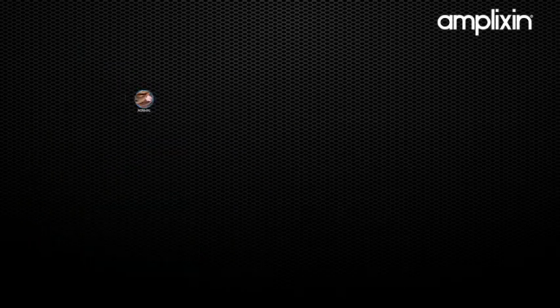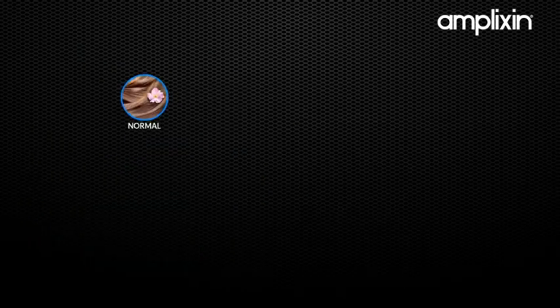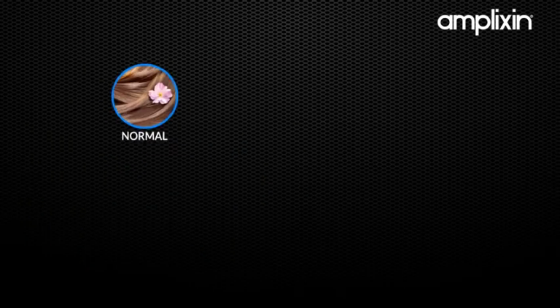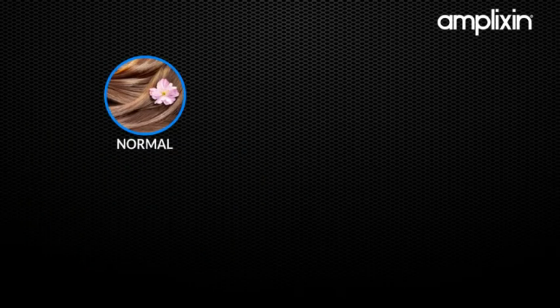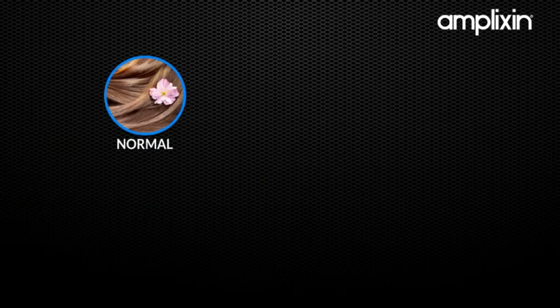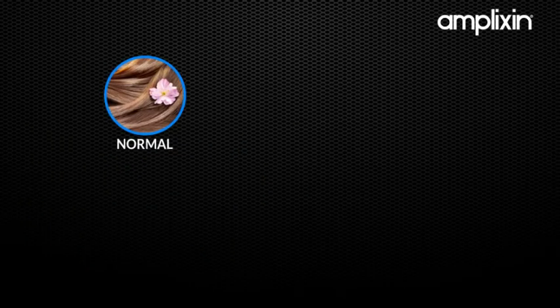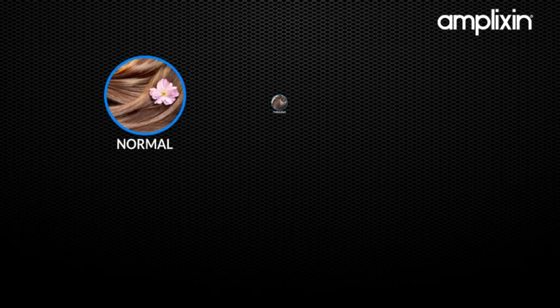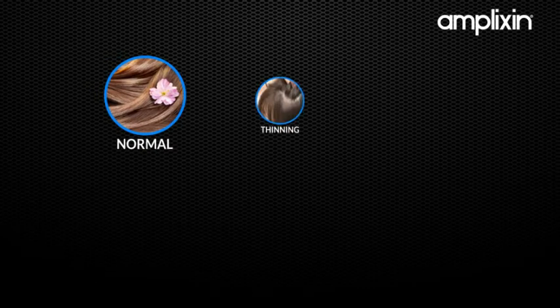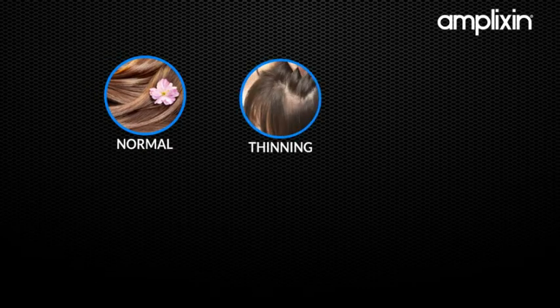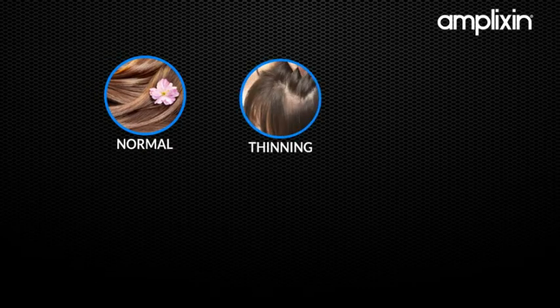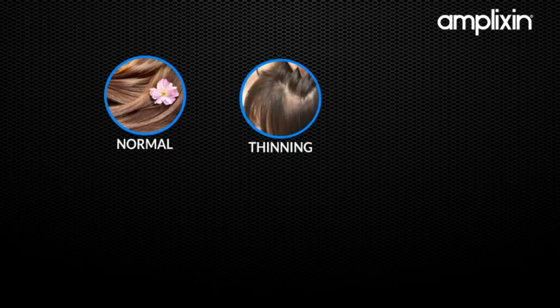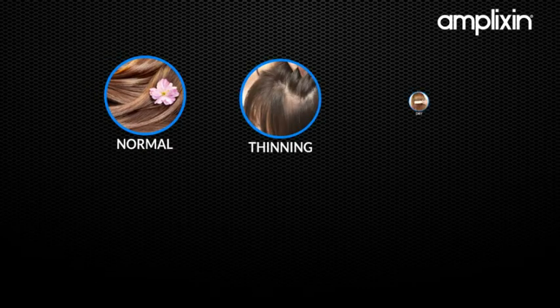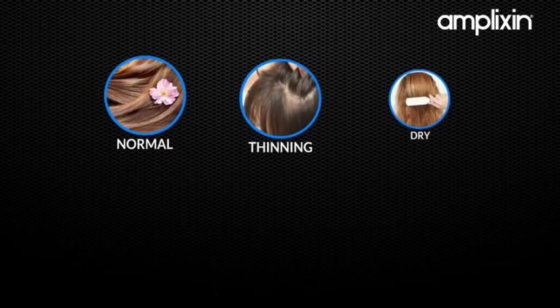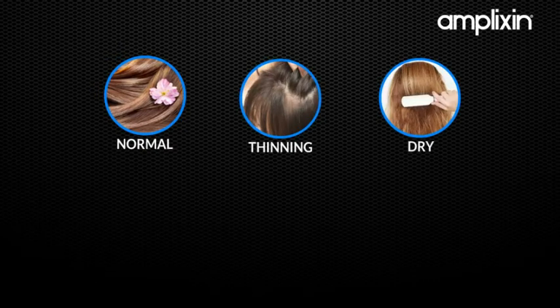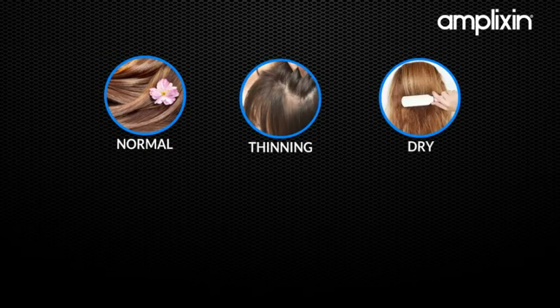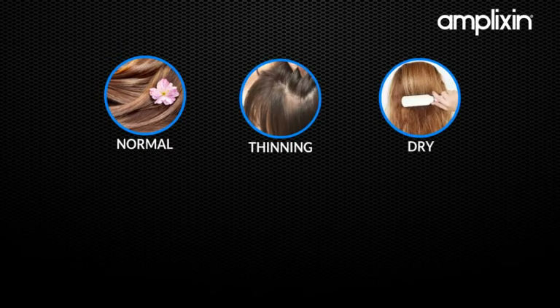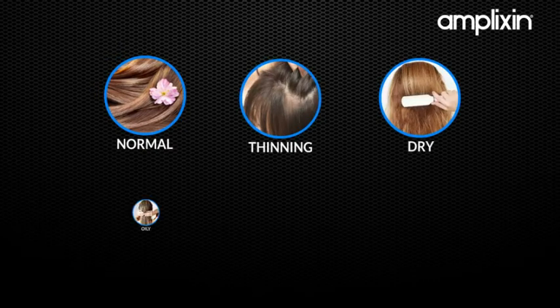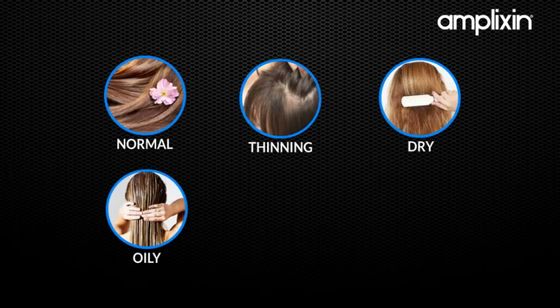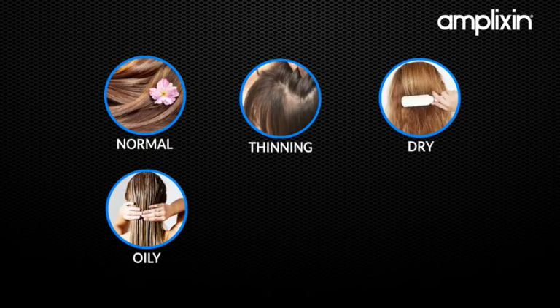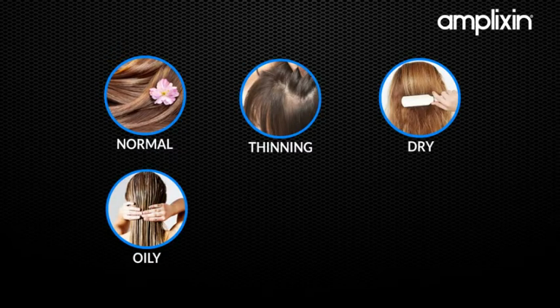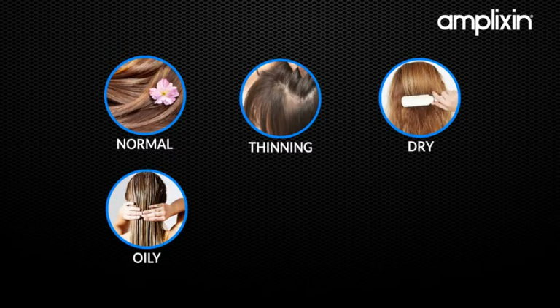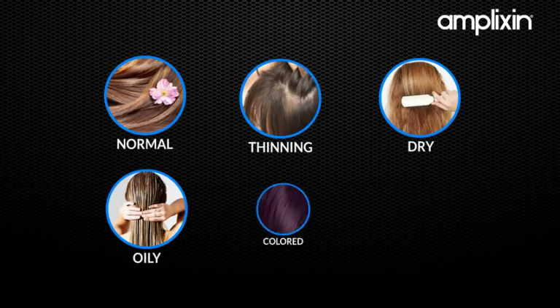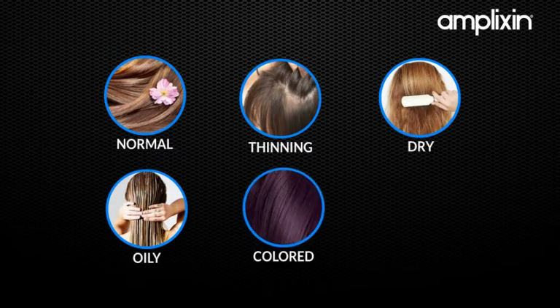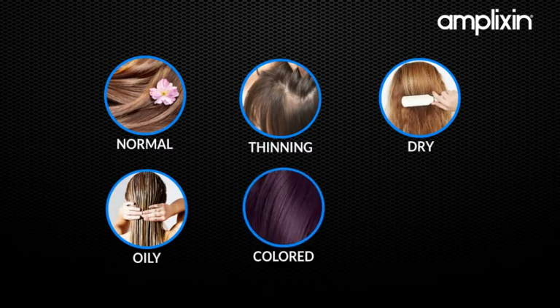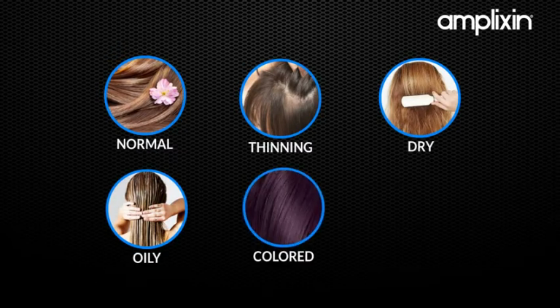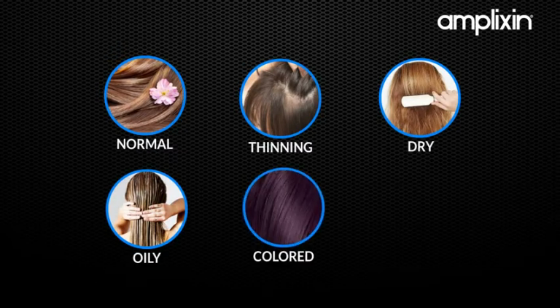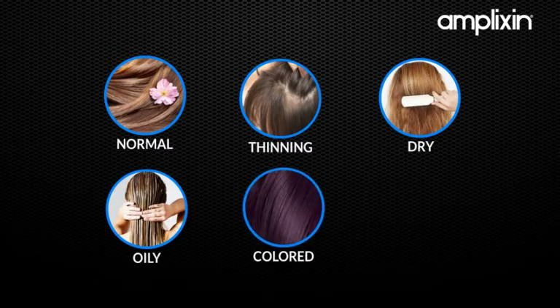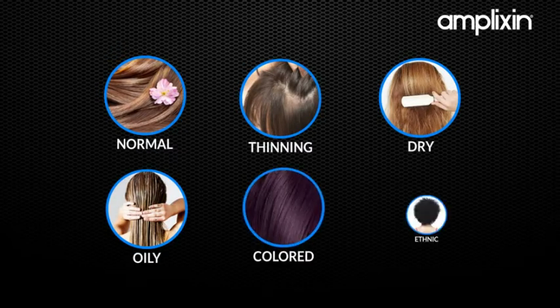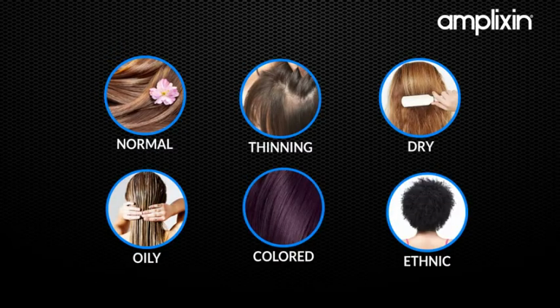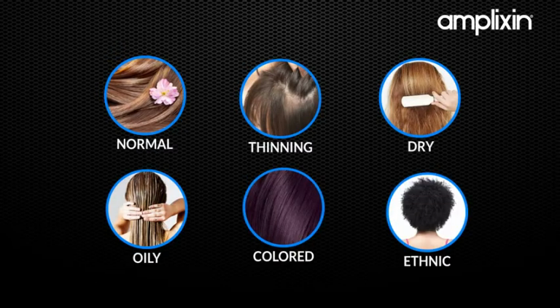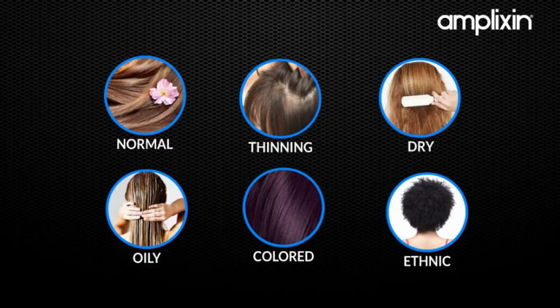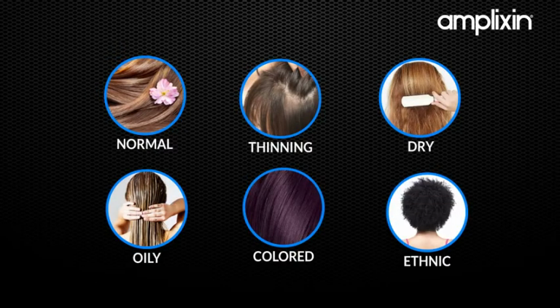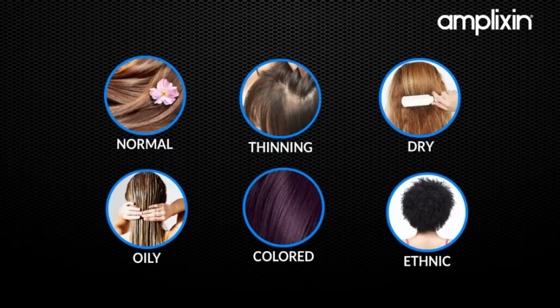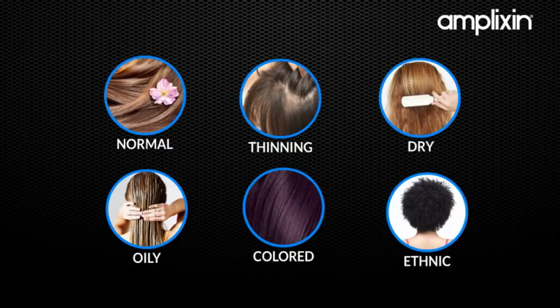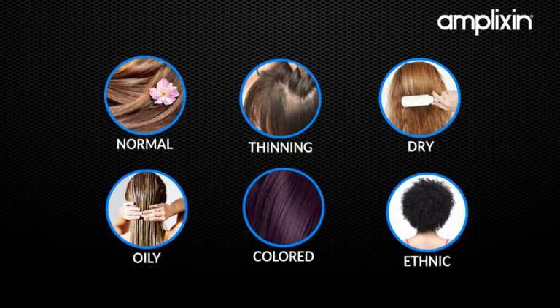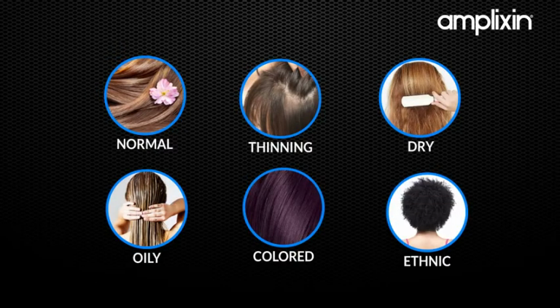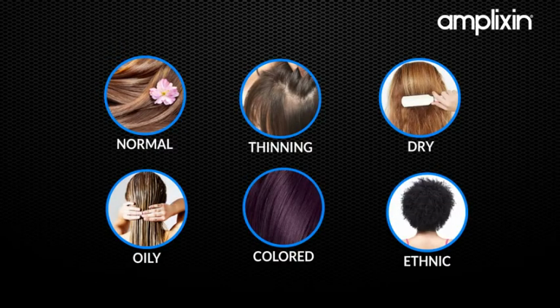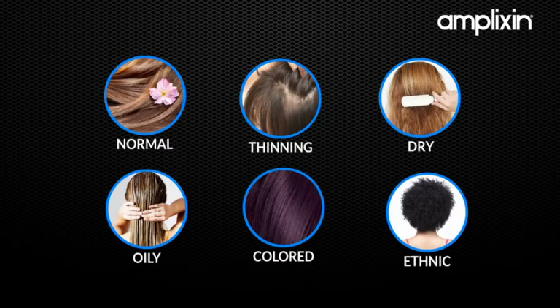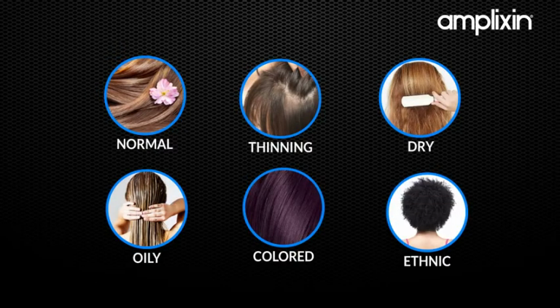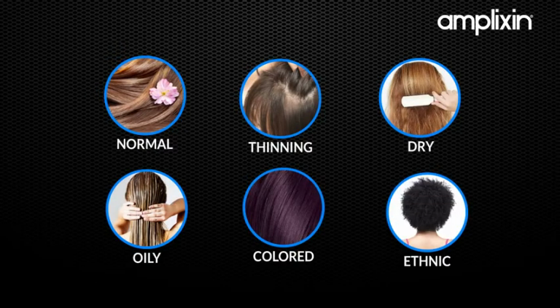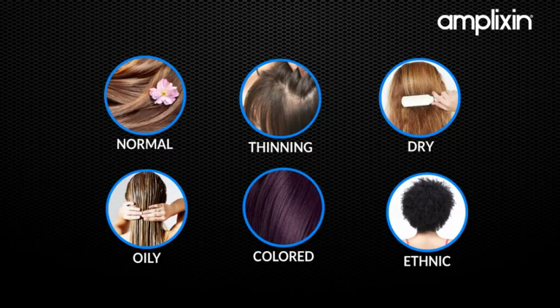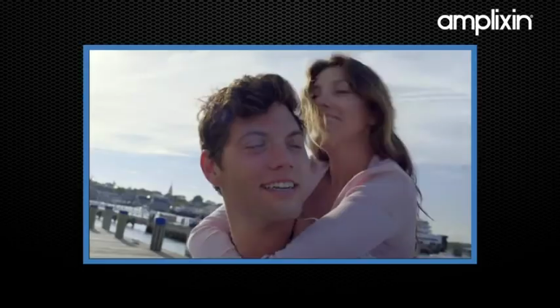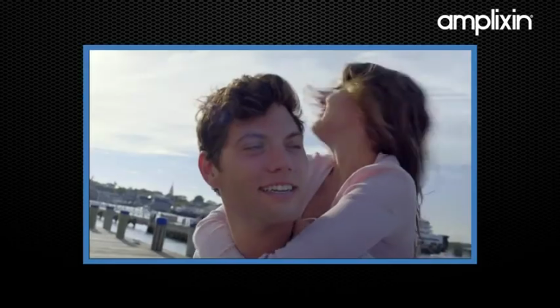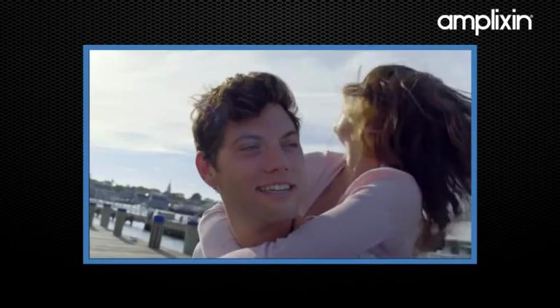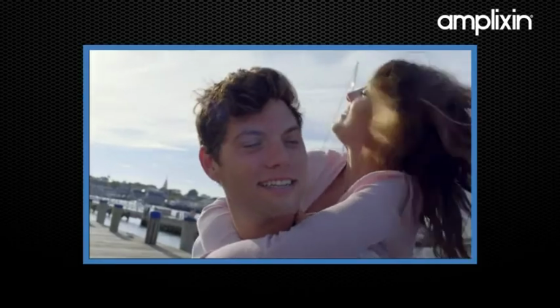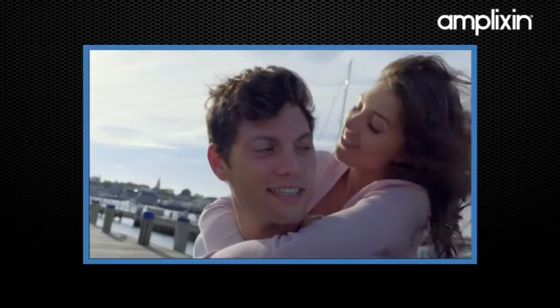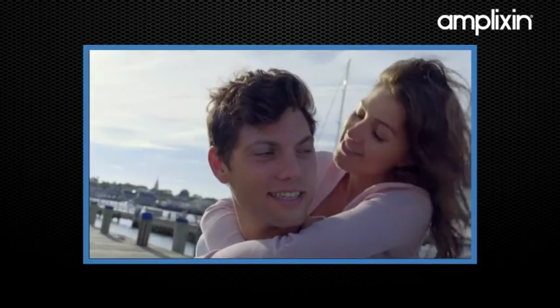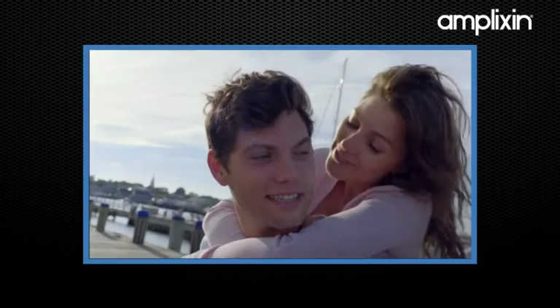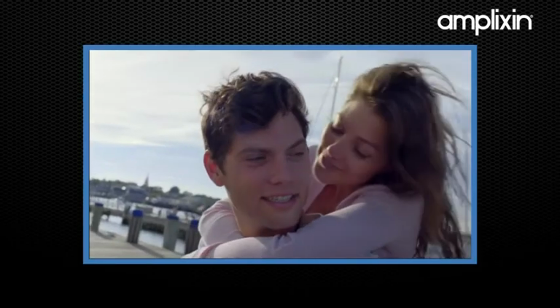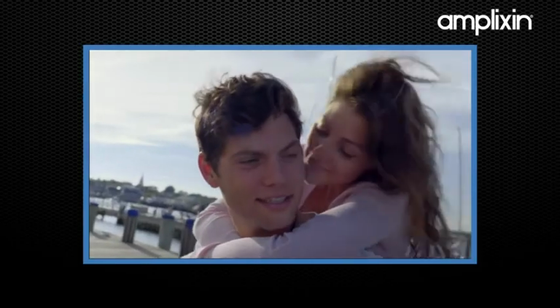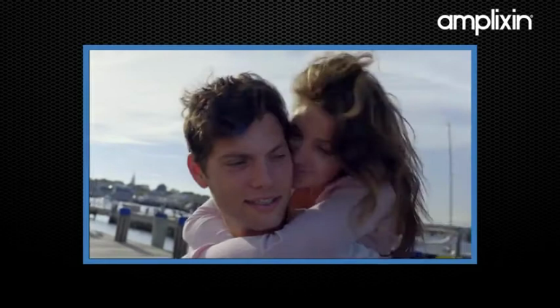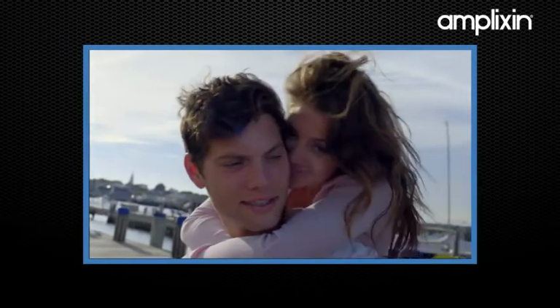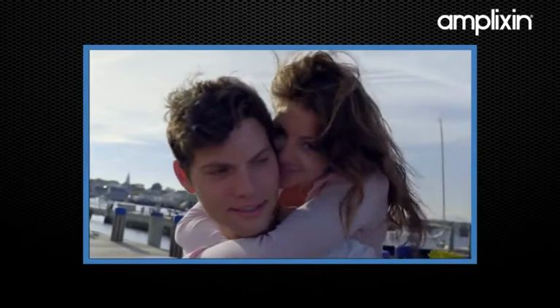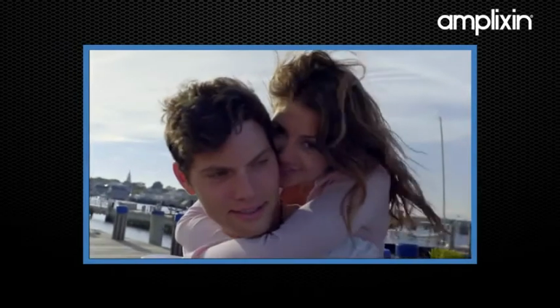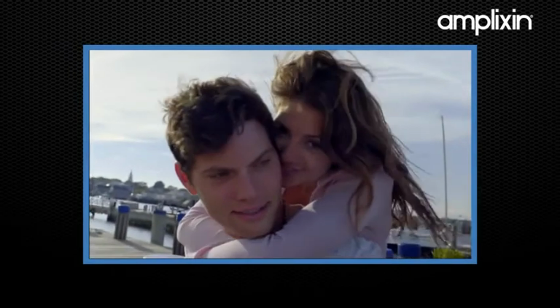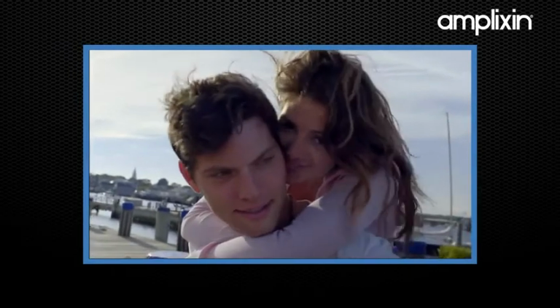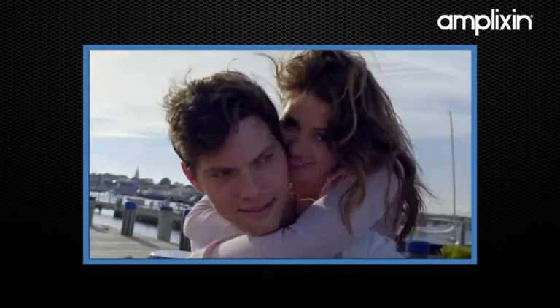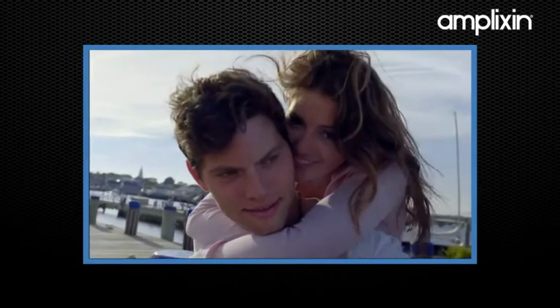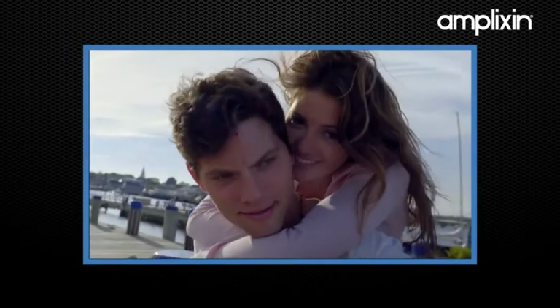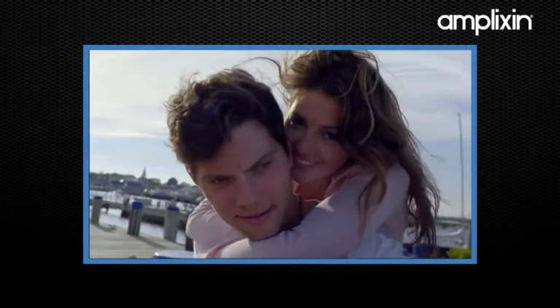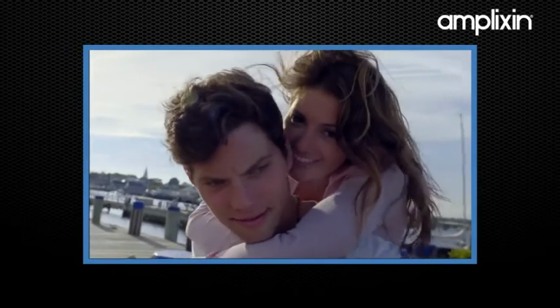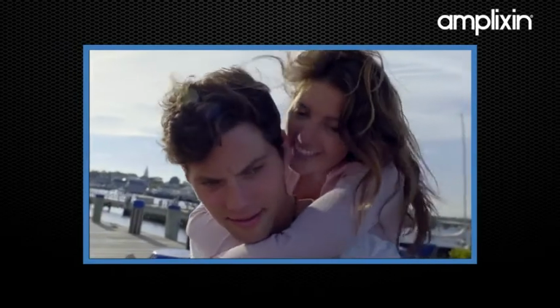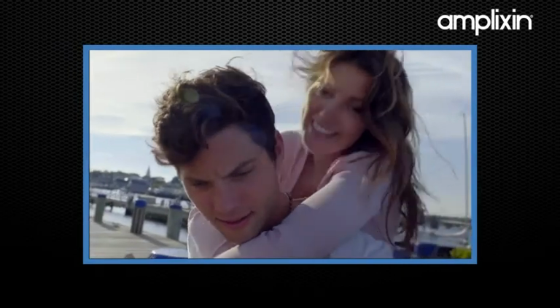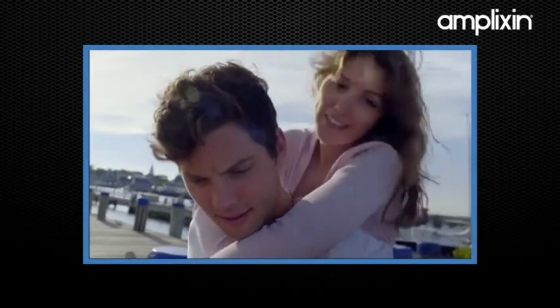Normal, thinning, dry, oily, colored, ethnic — you name it. Amplixin is perfect for everyone.